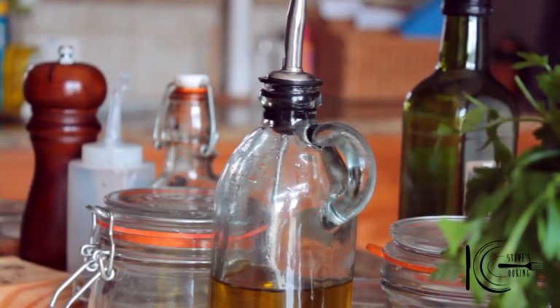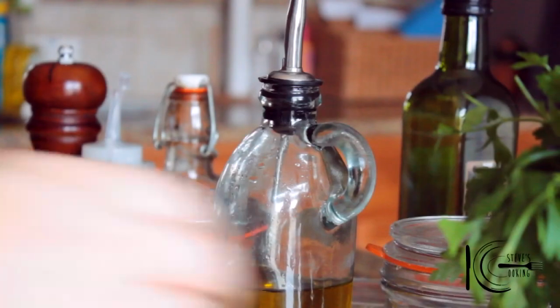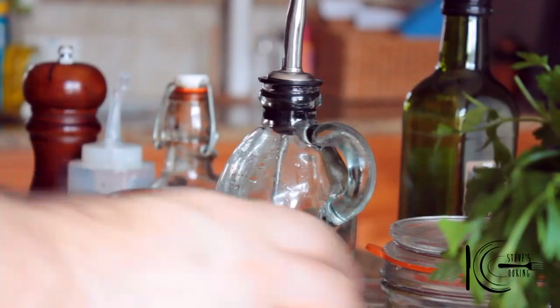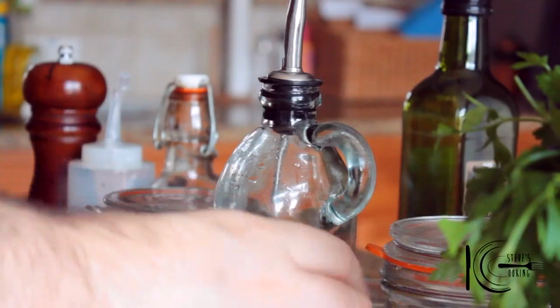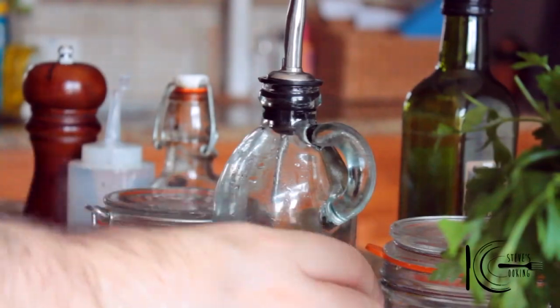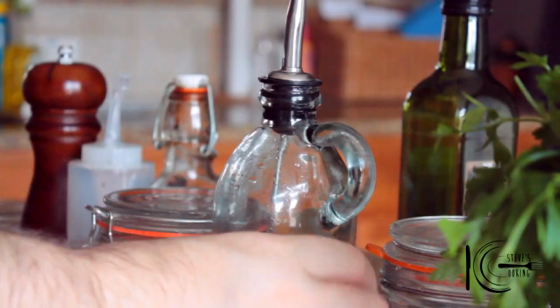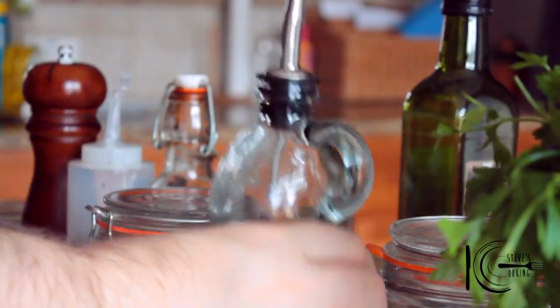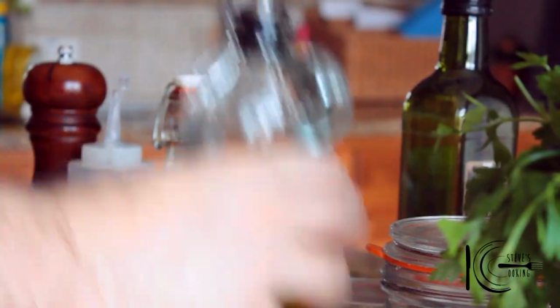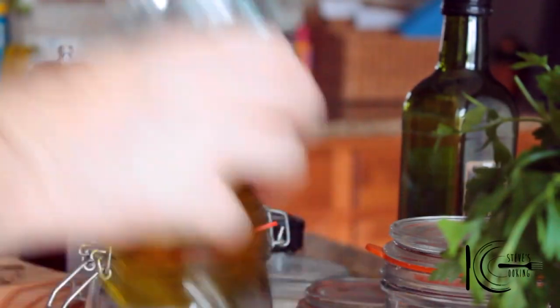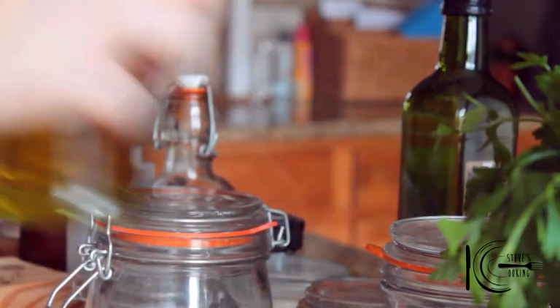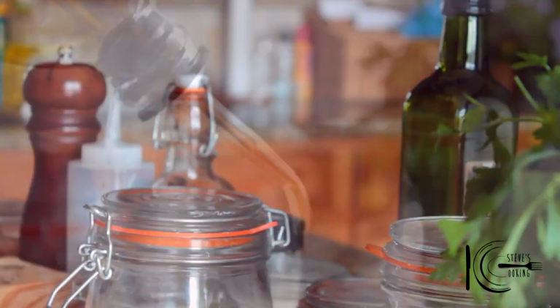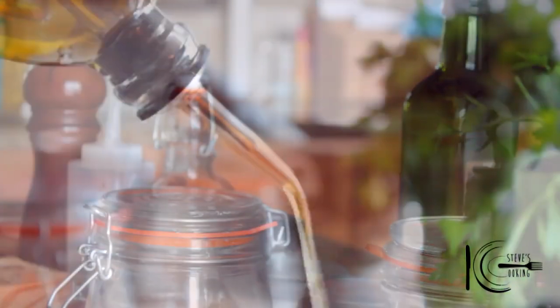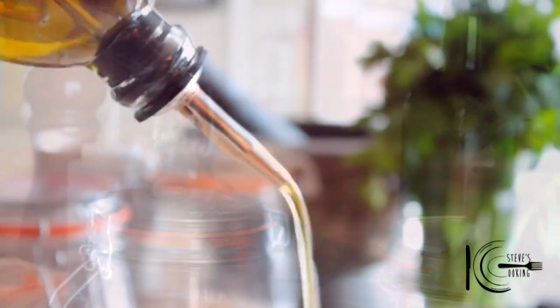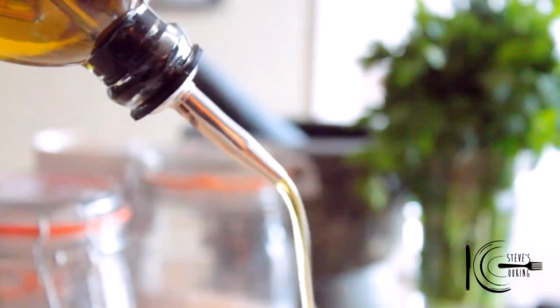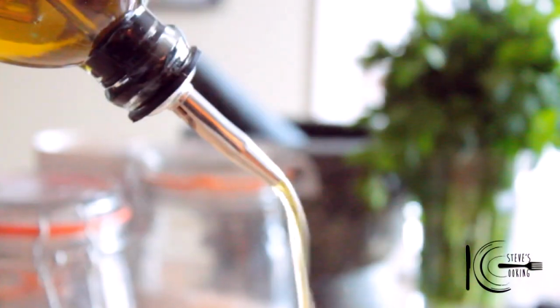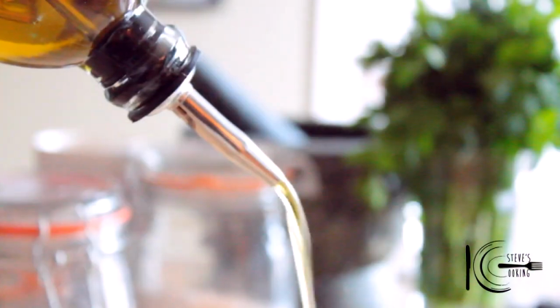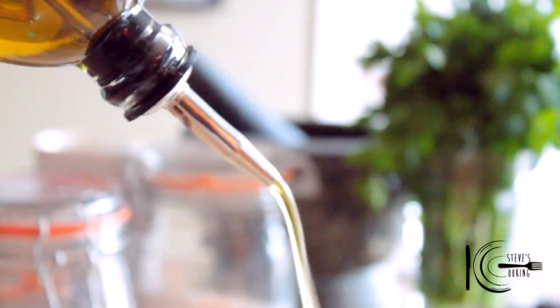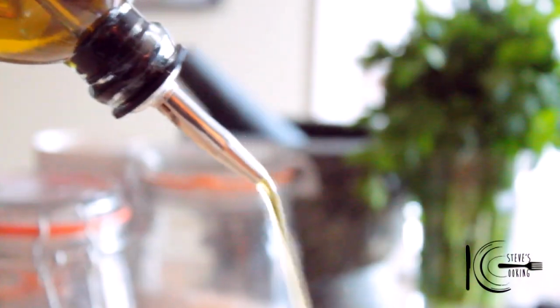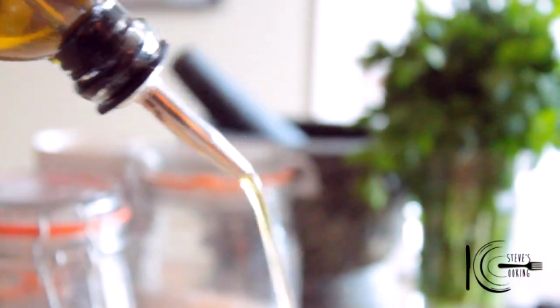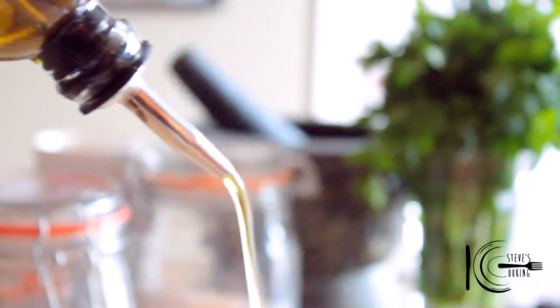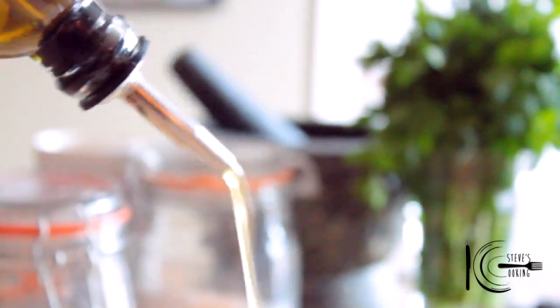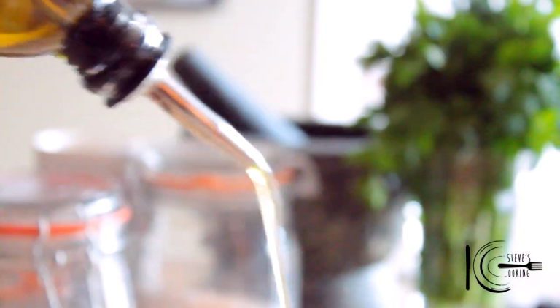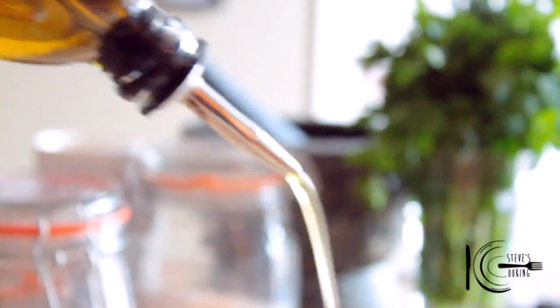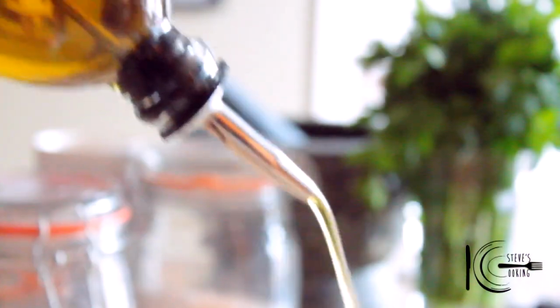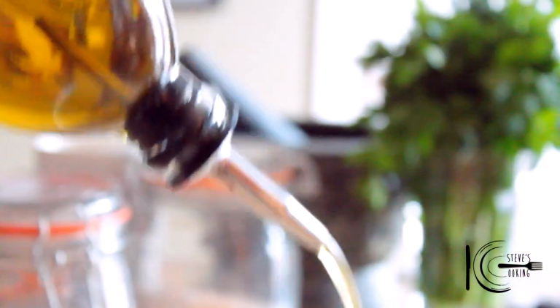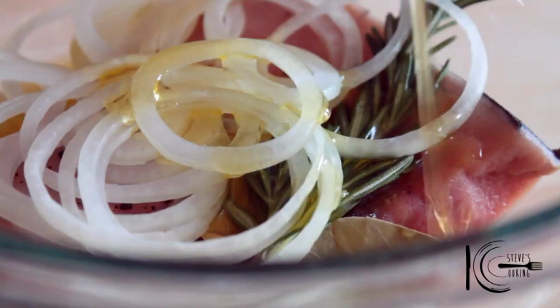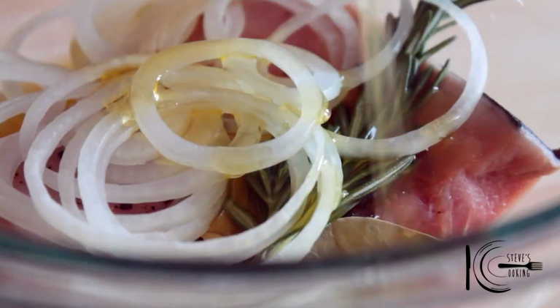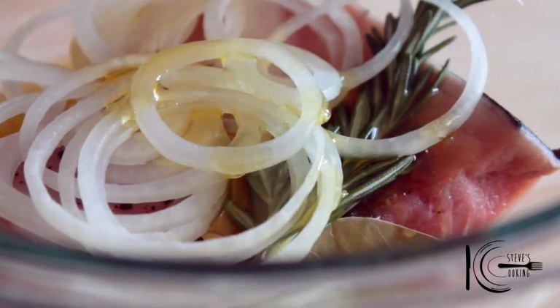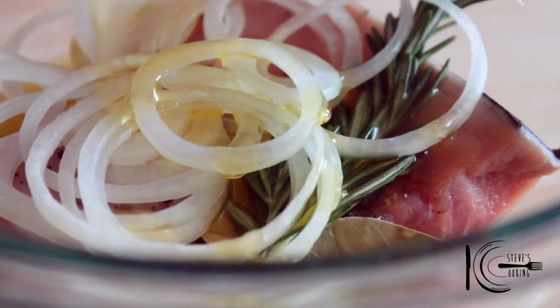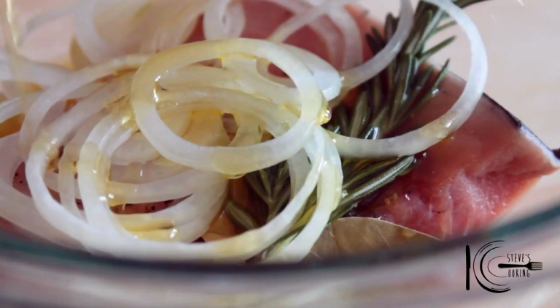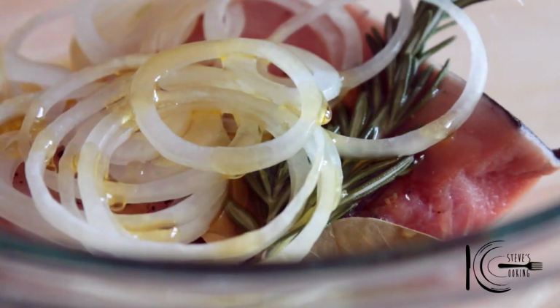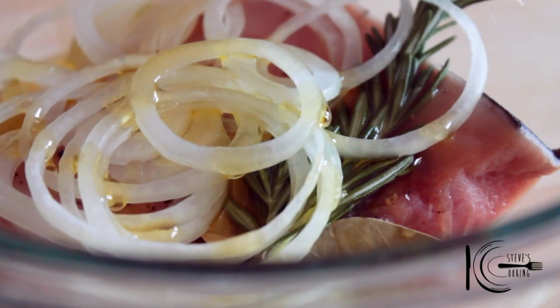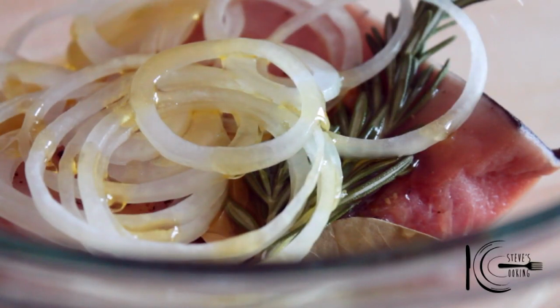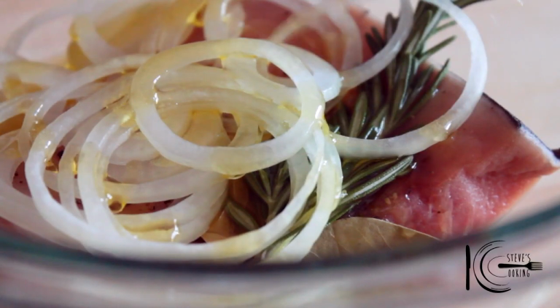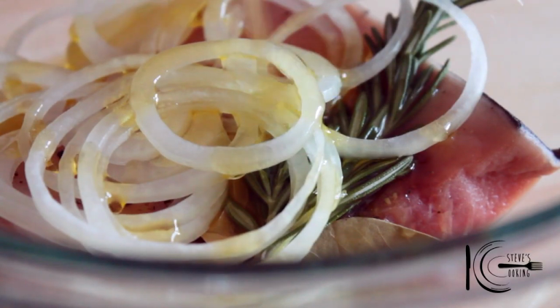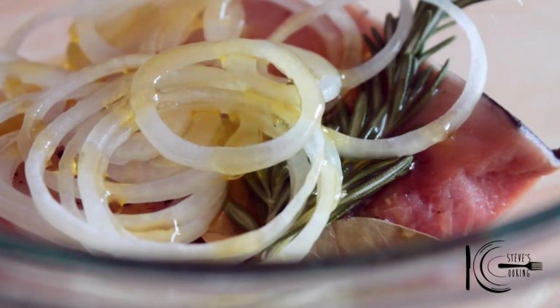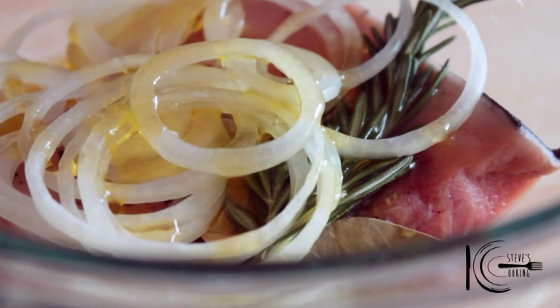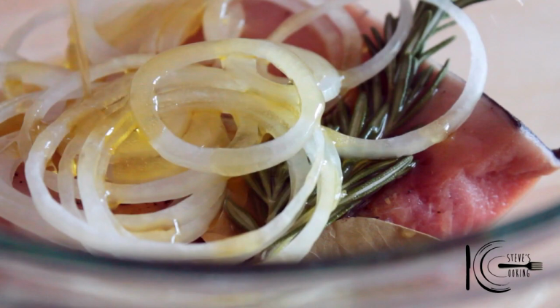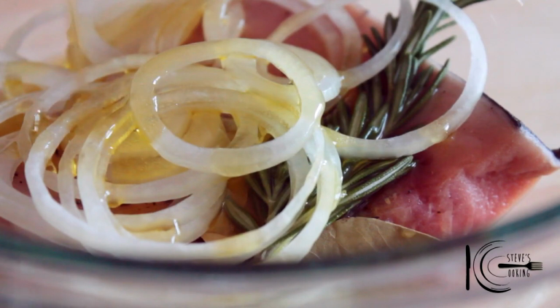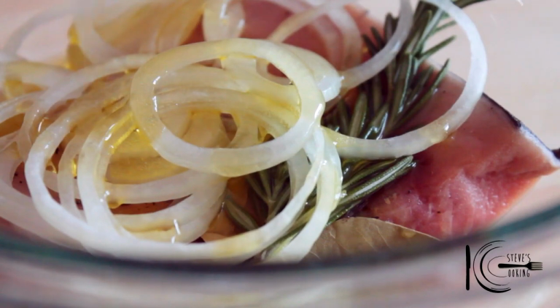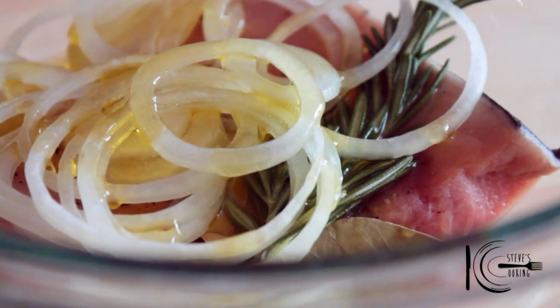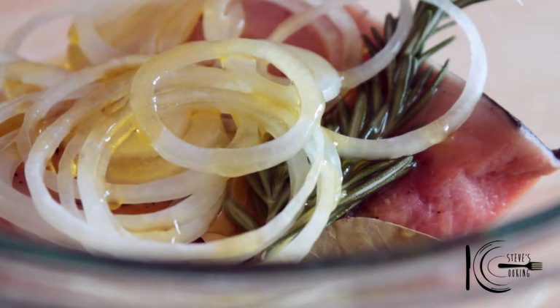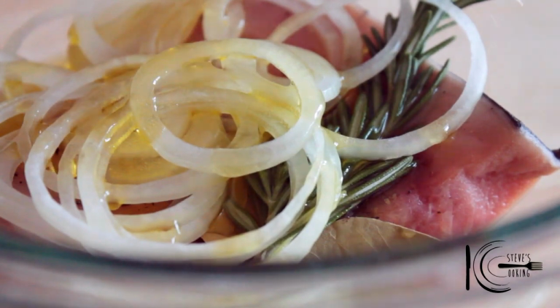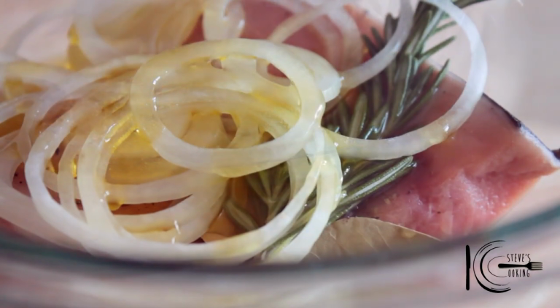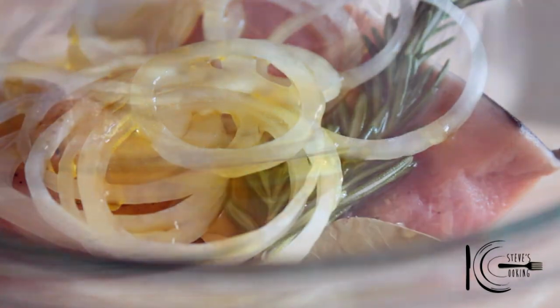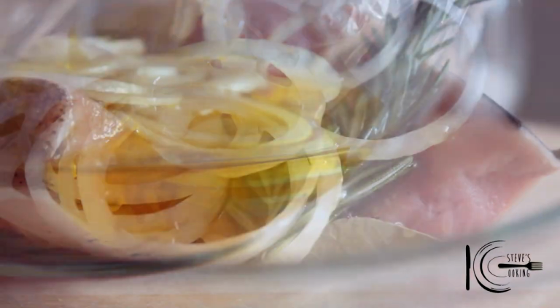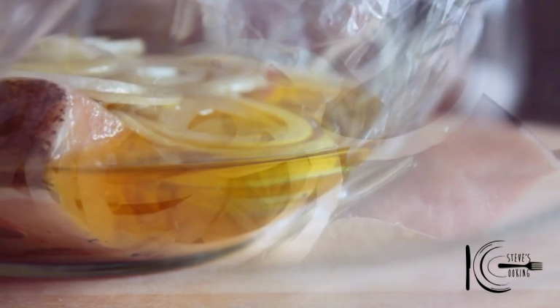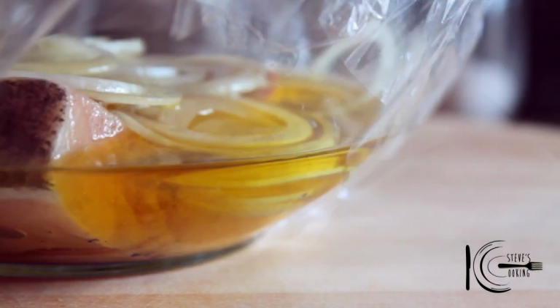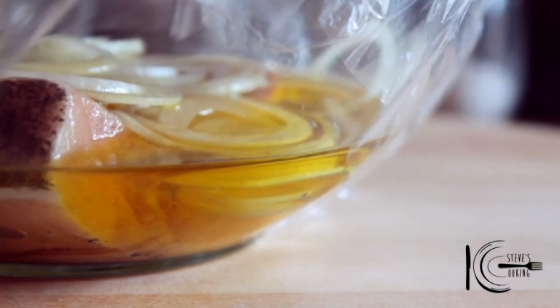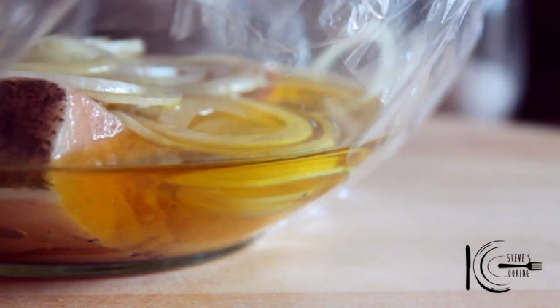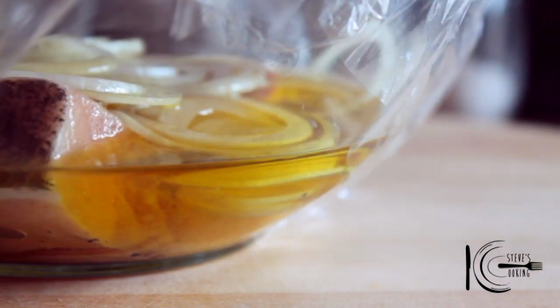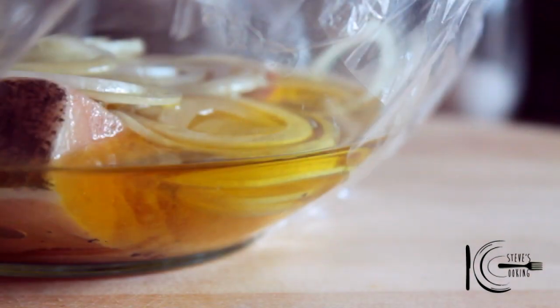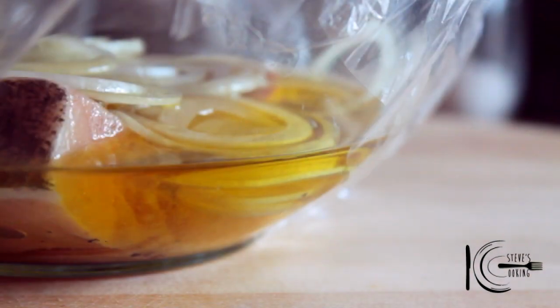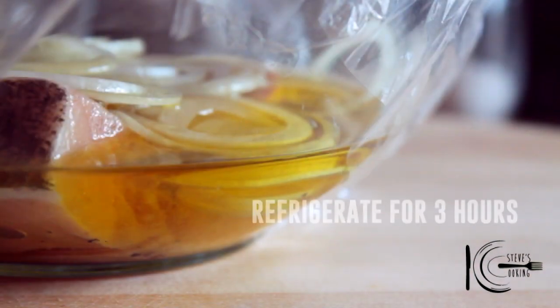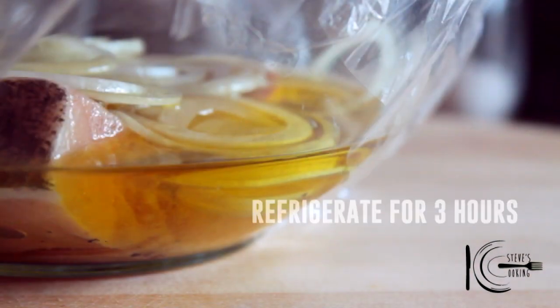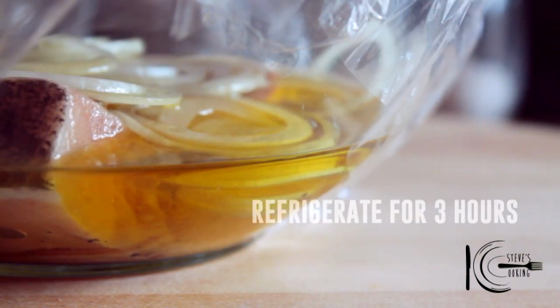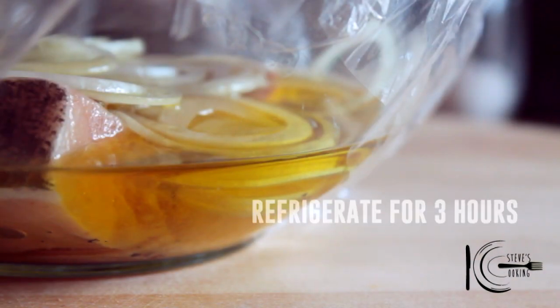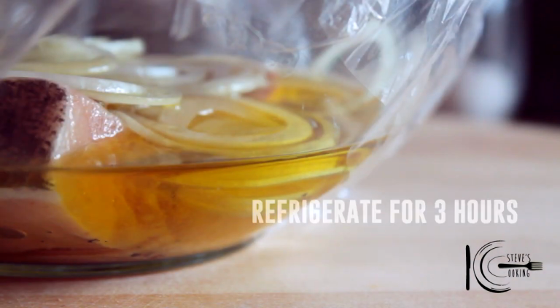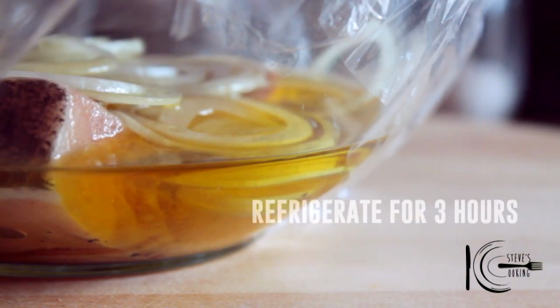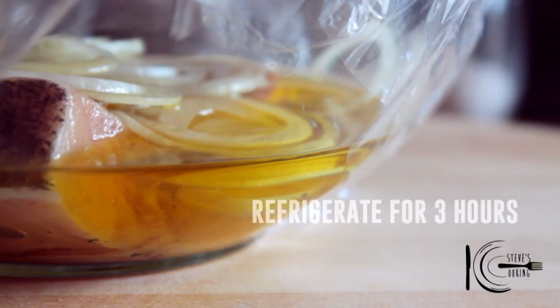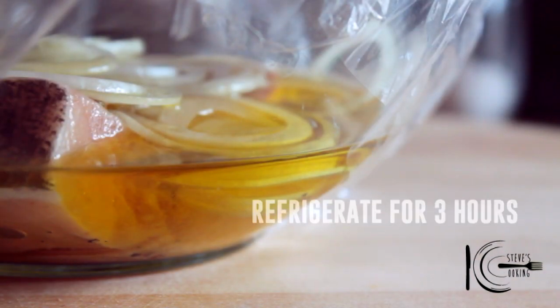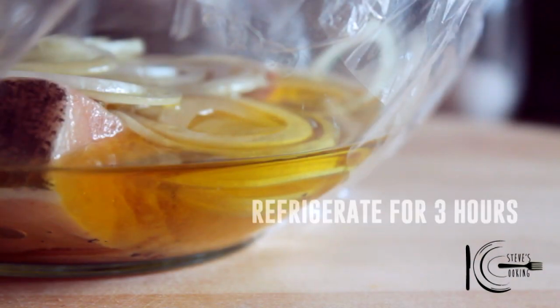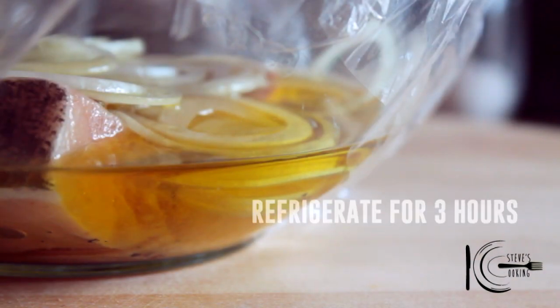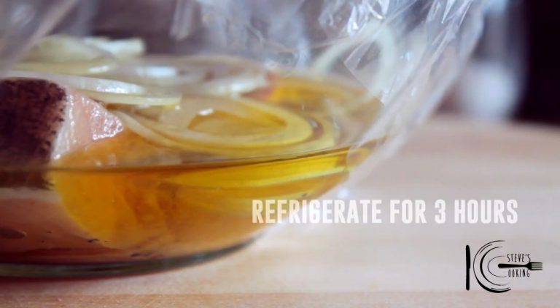At the end, add olive oil. Then wrap and place in the fridge for three hours.